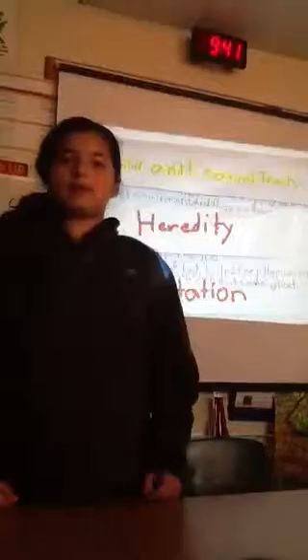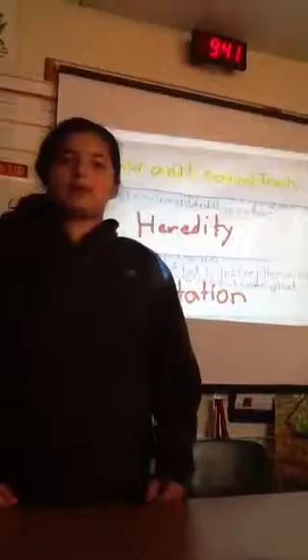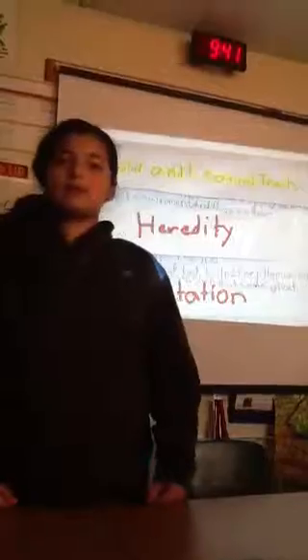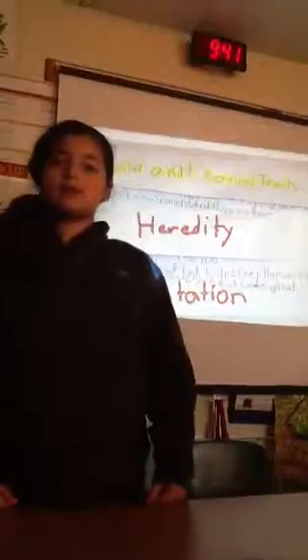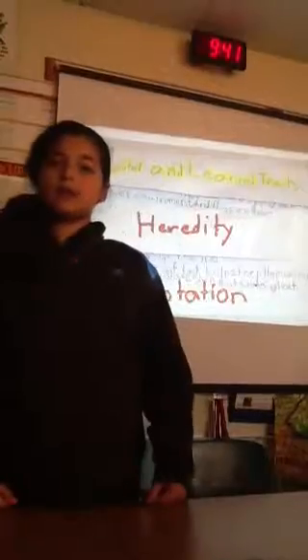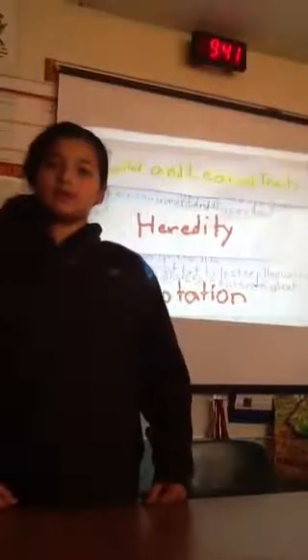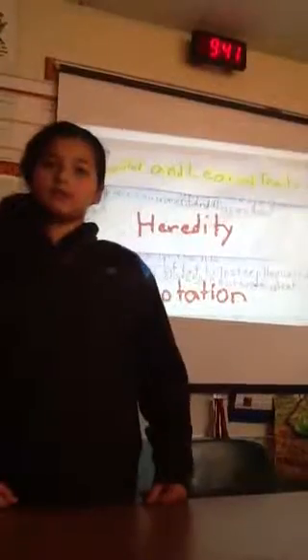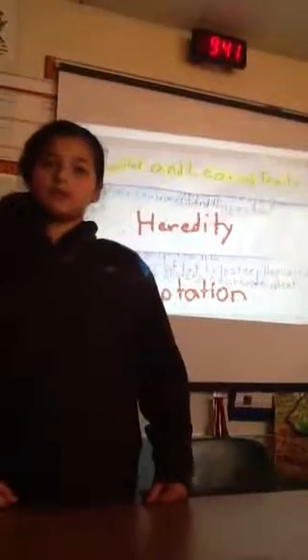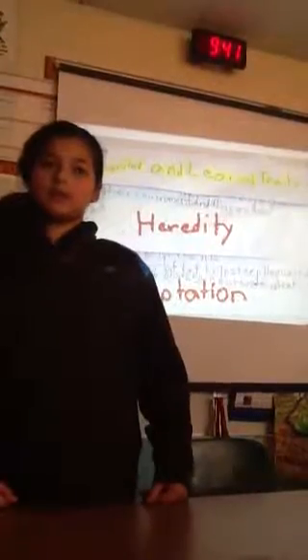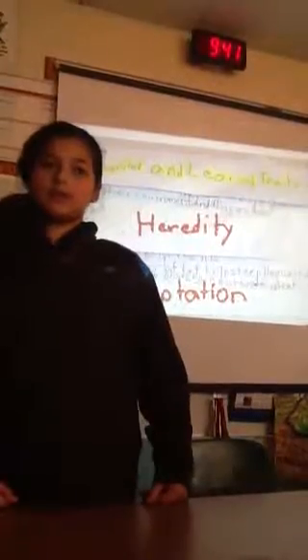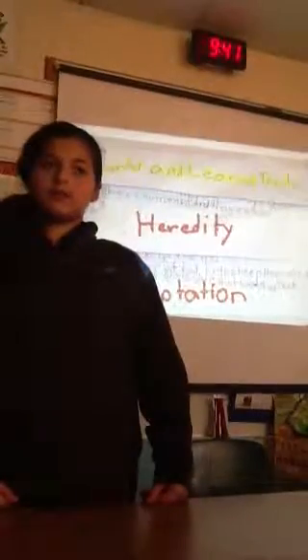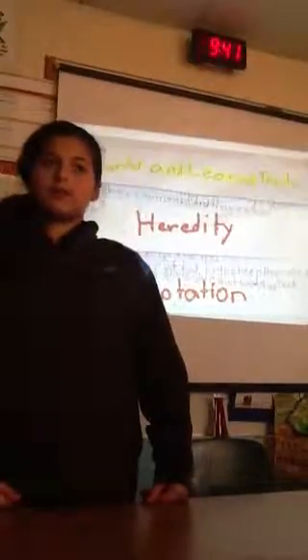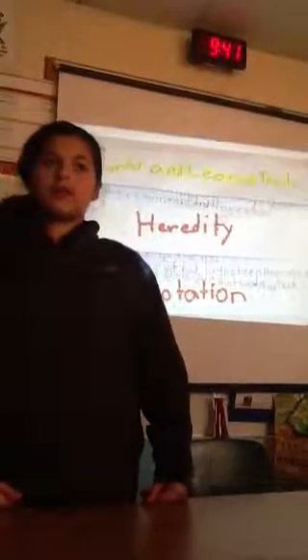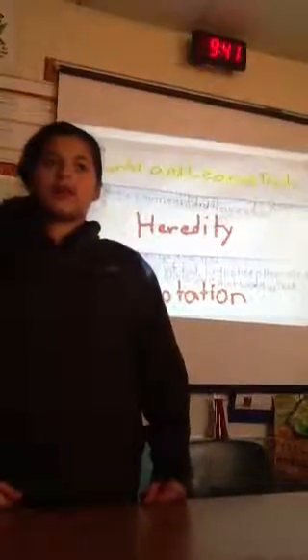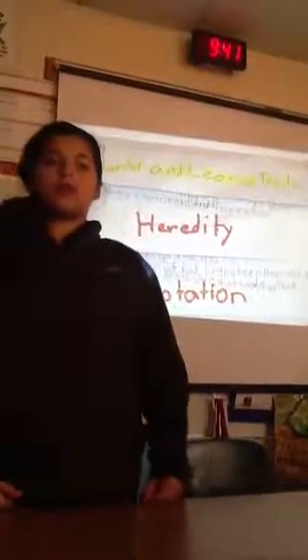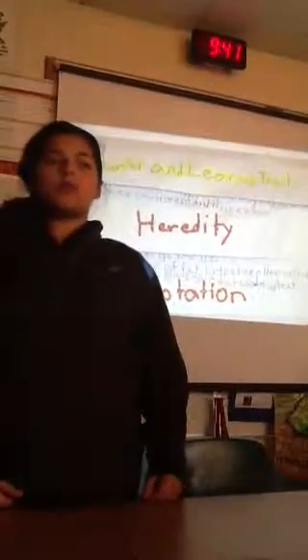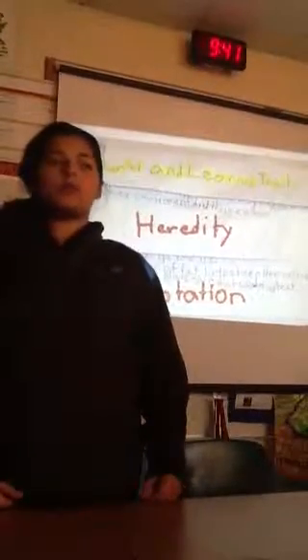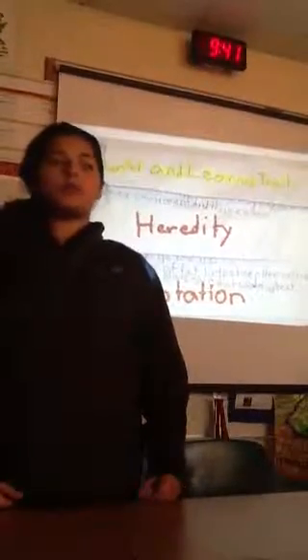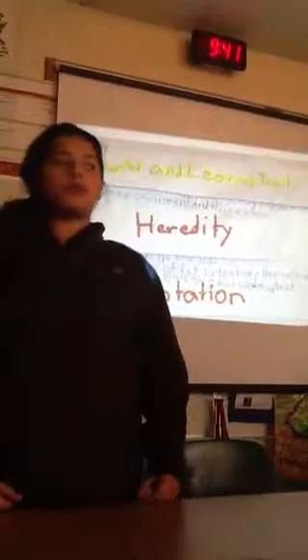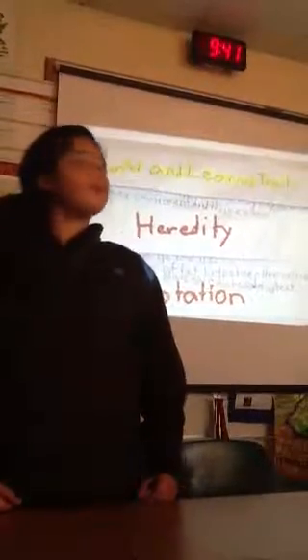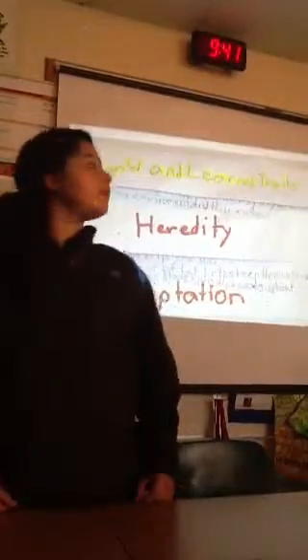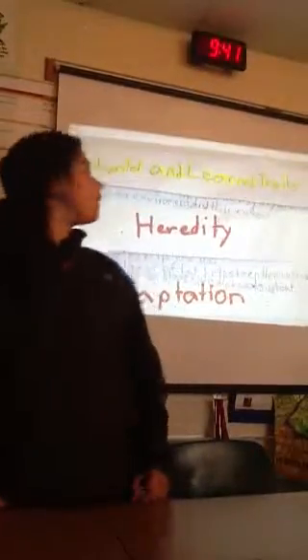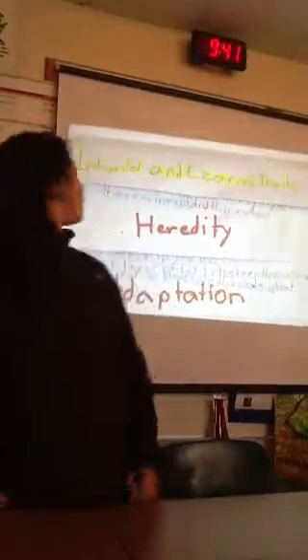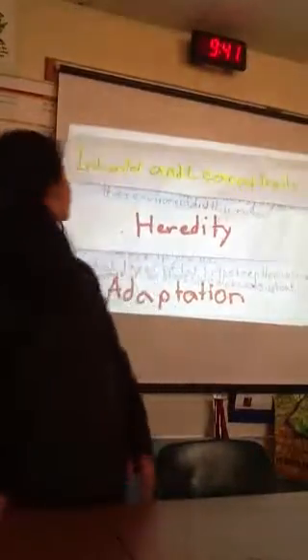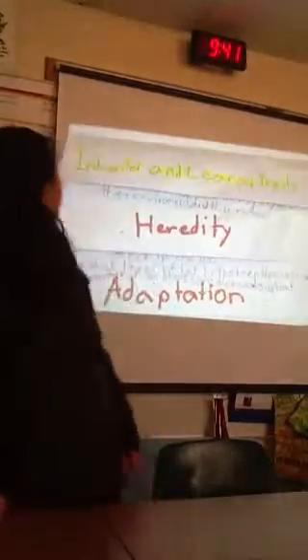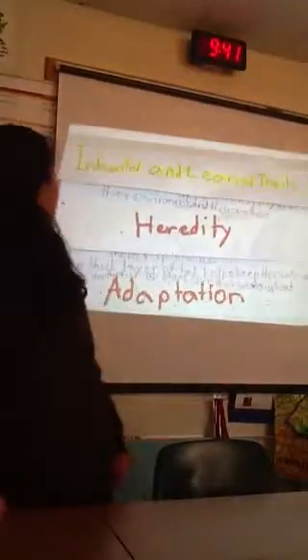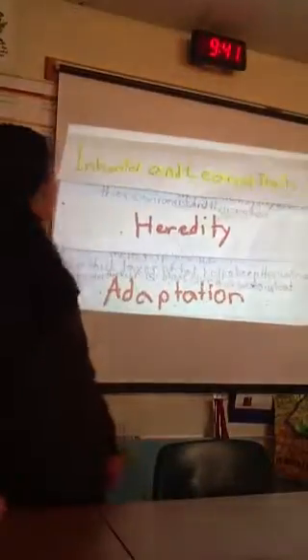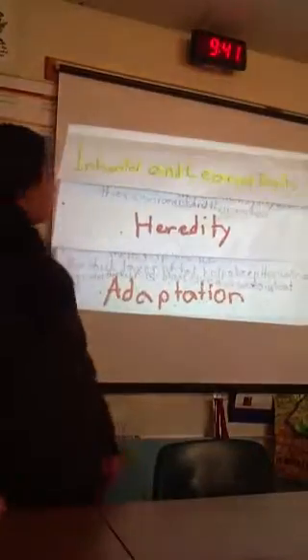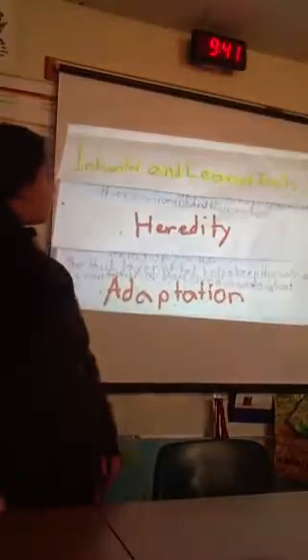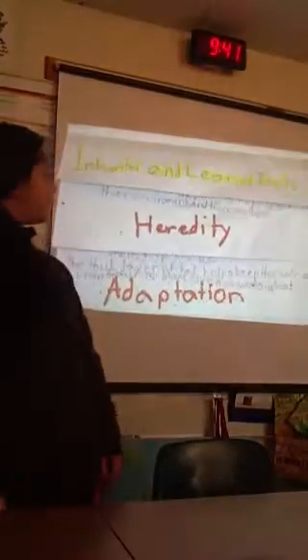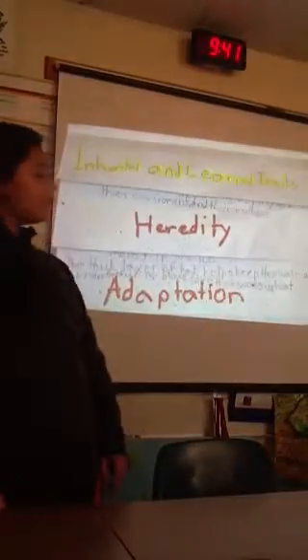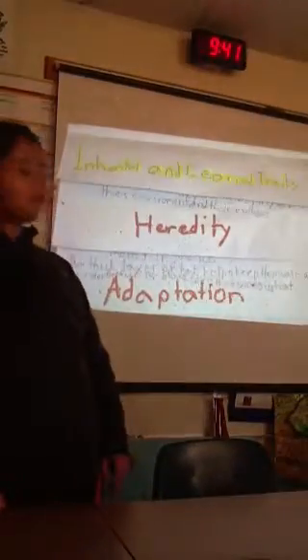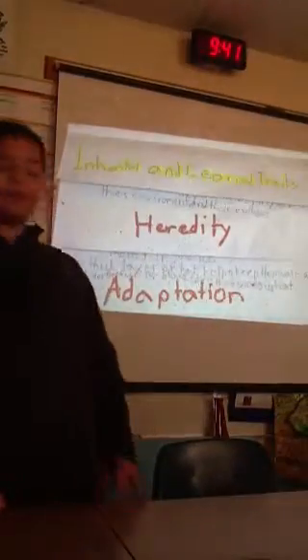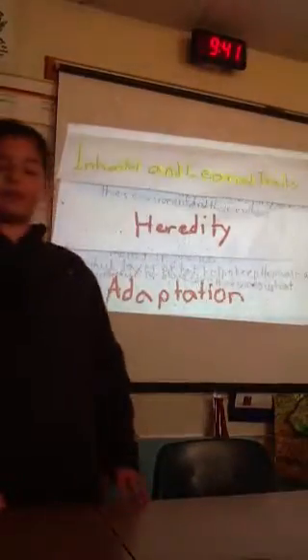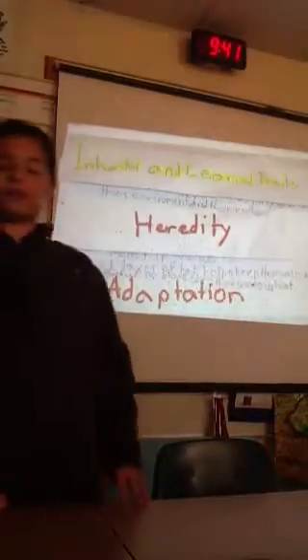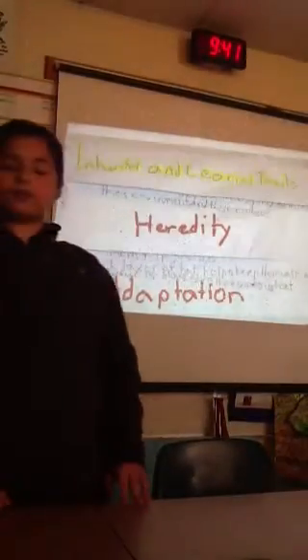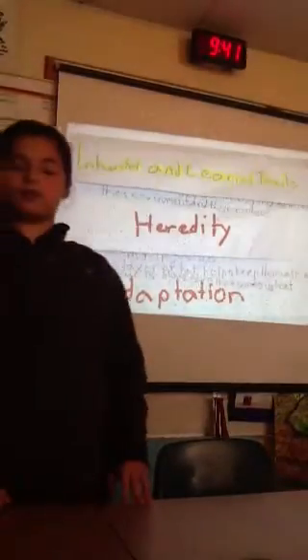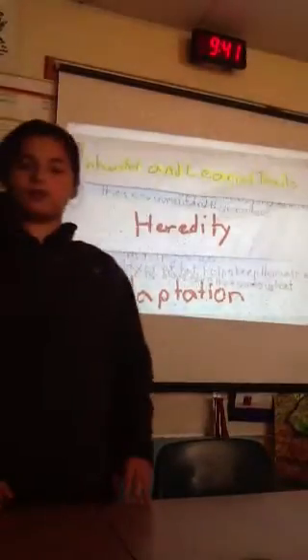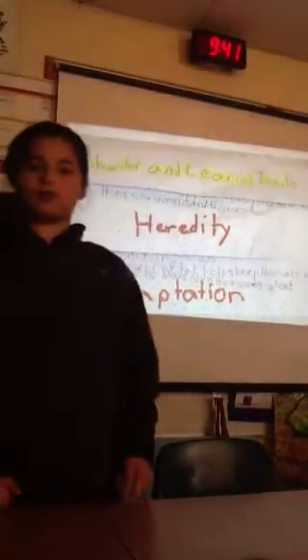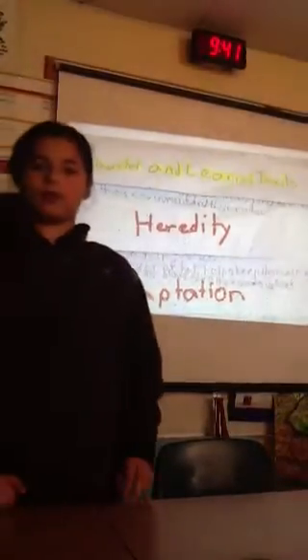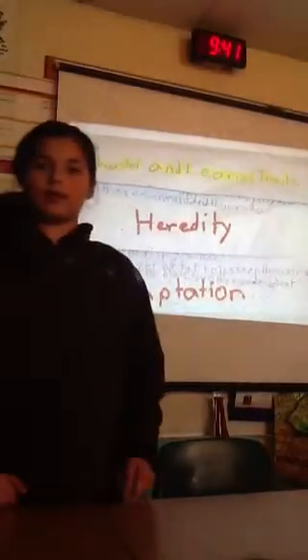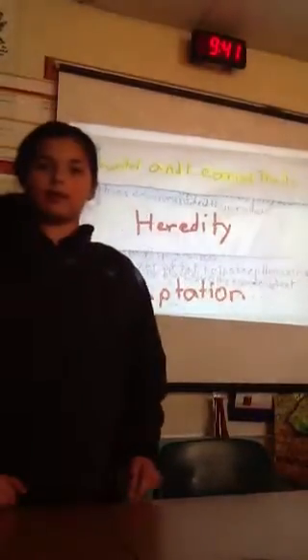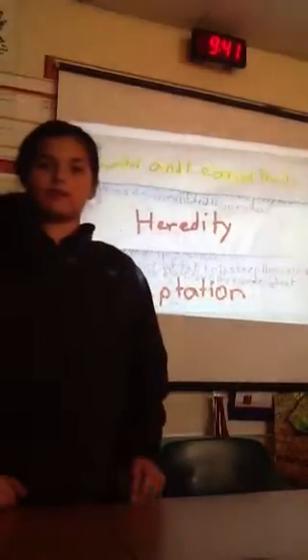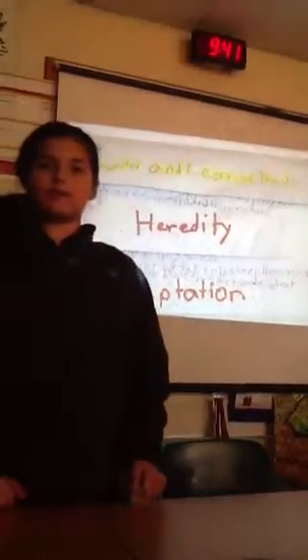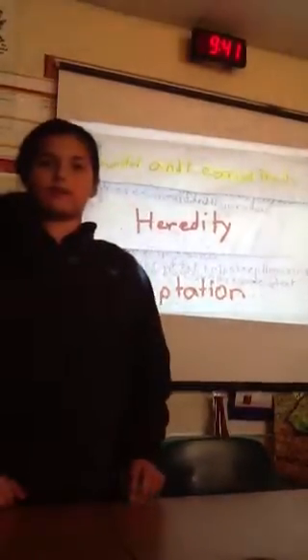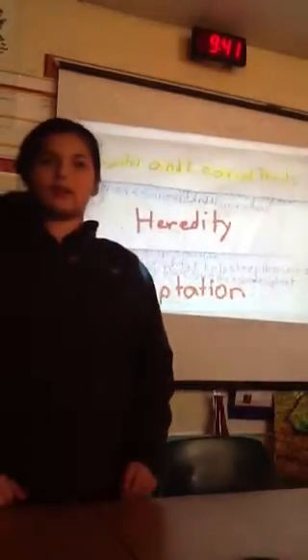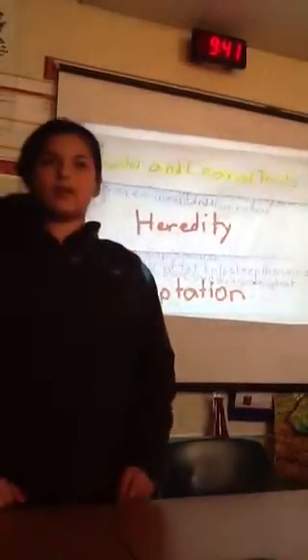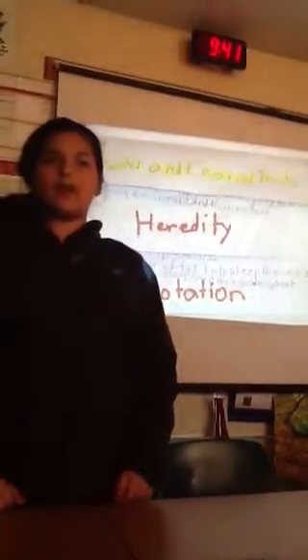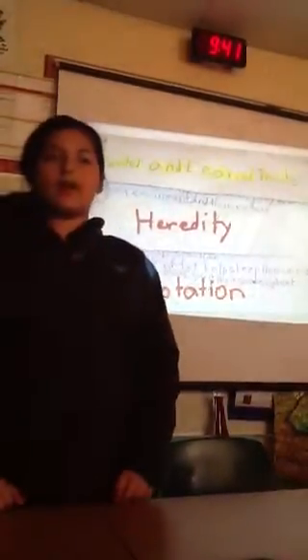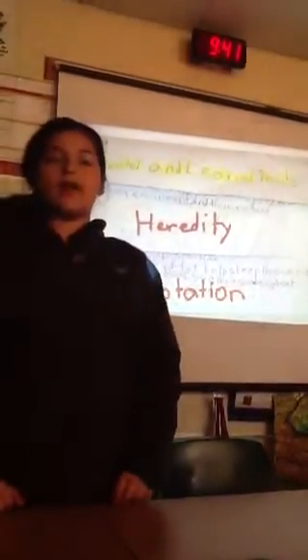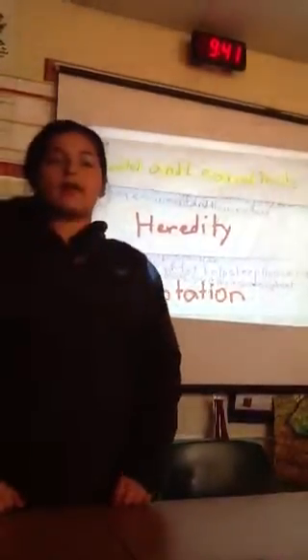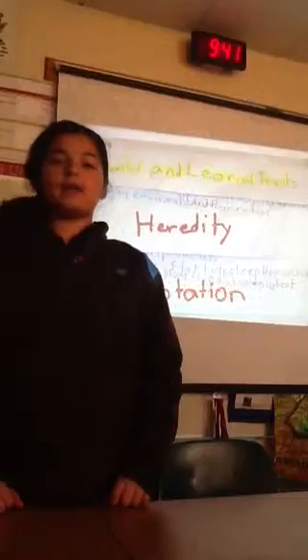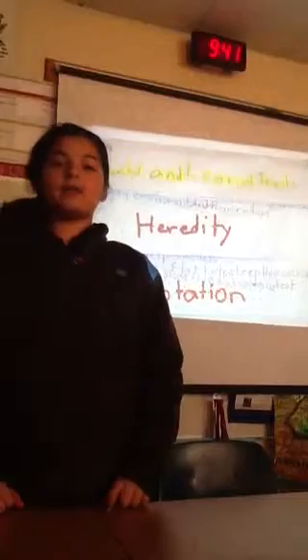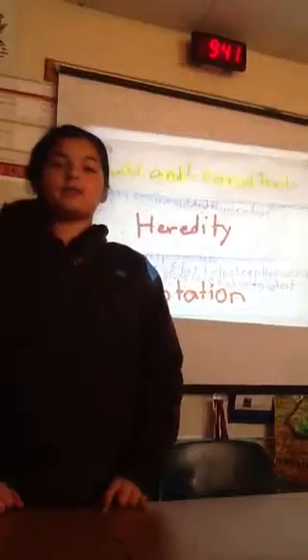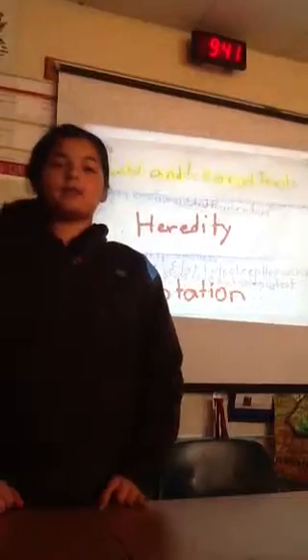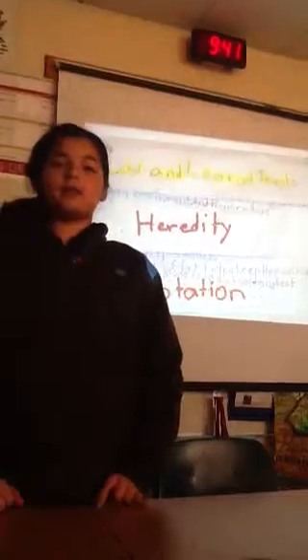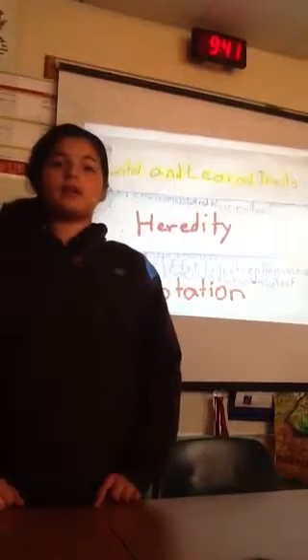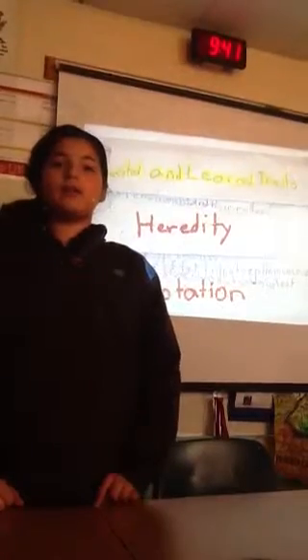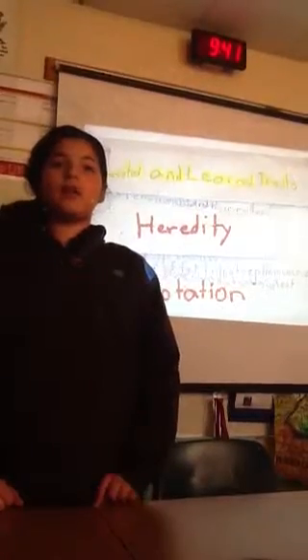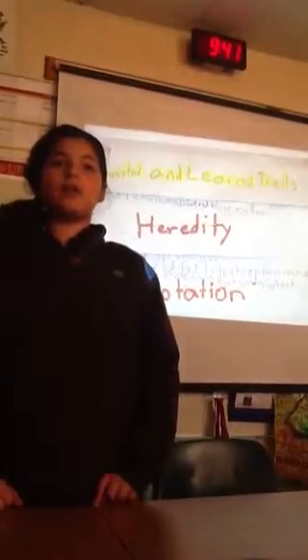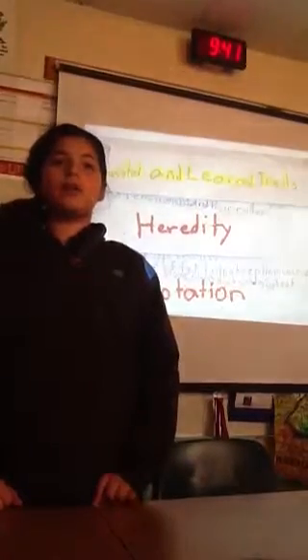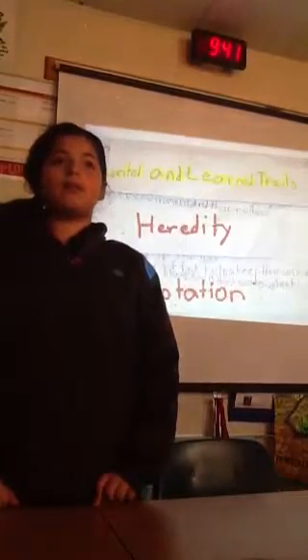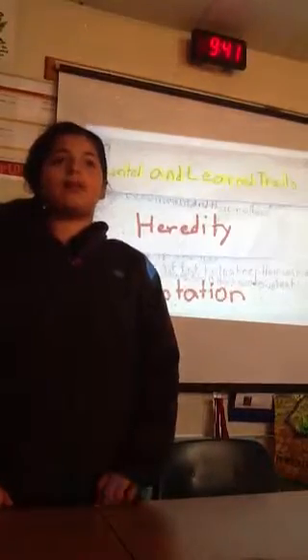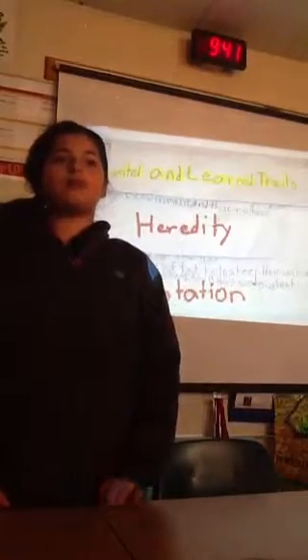My name is Al Smith, and we're learning about inheritance and learning traits, and I studied polar bears.